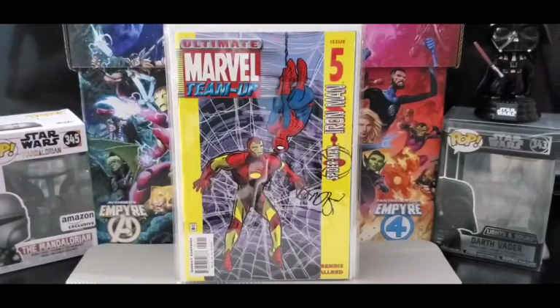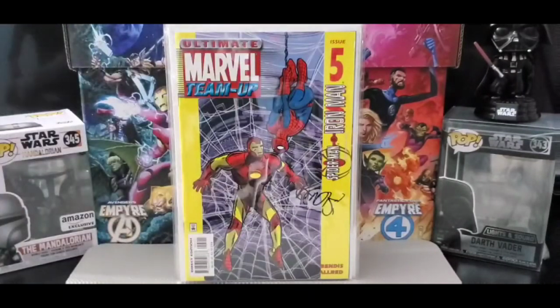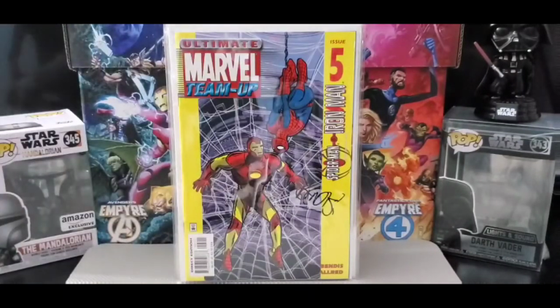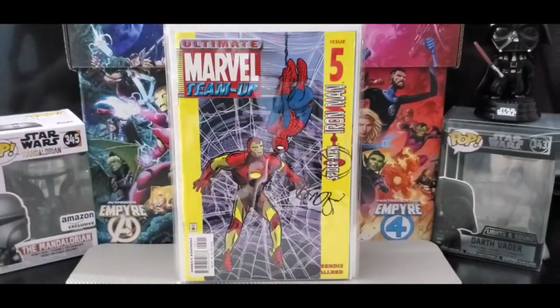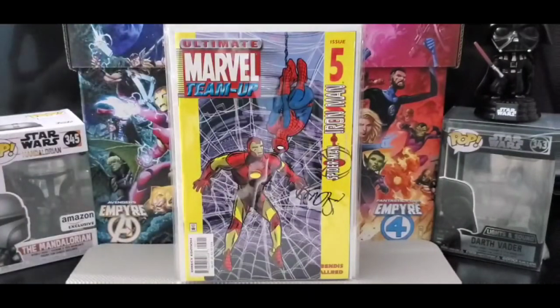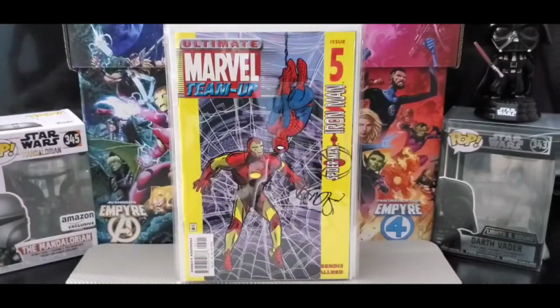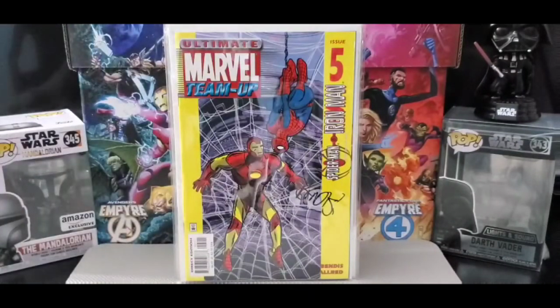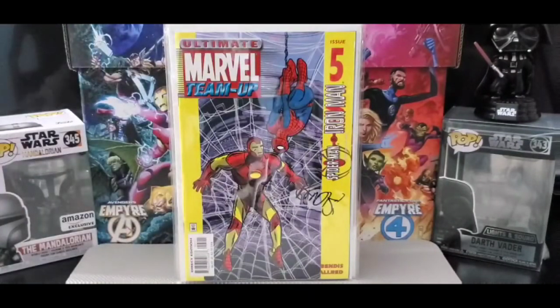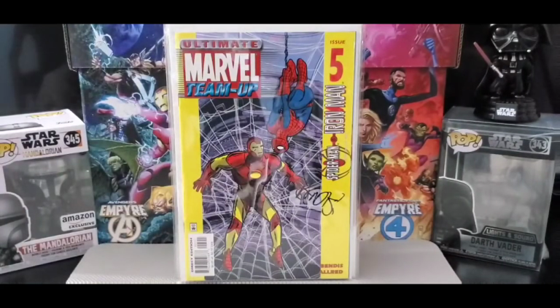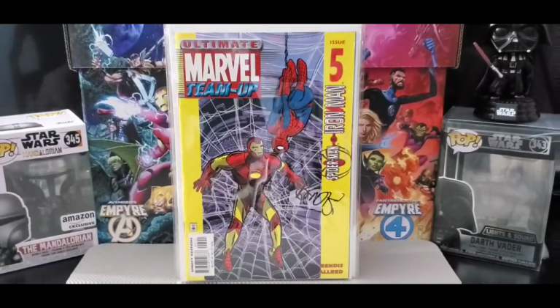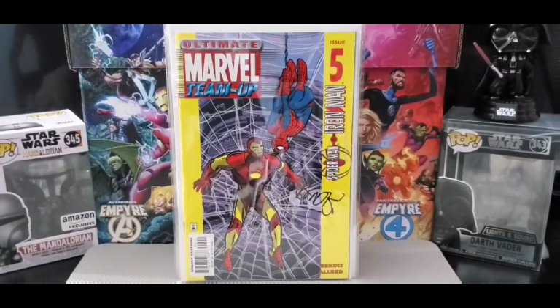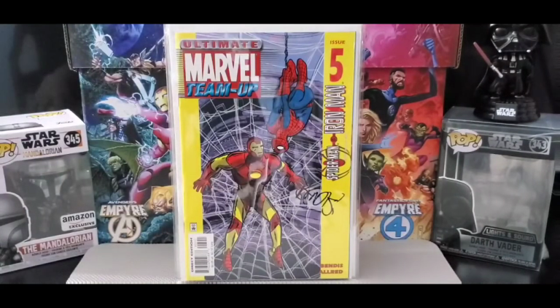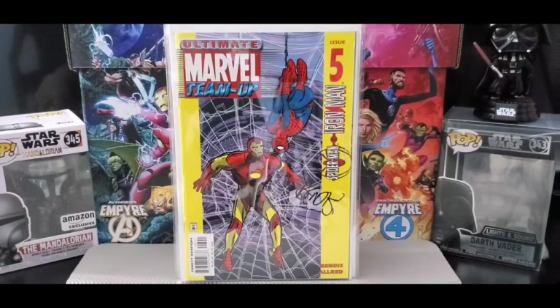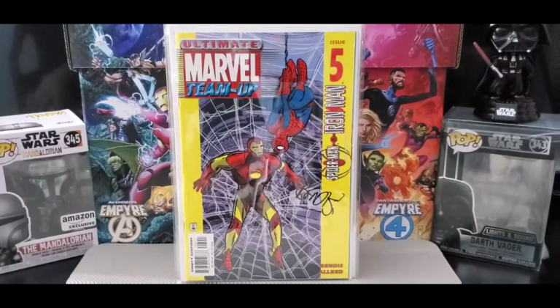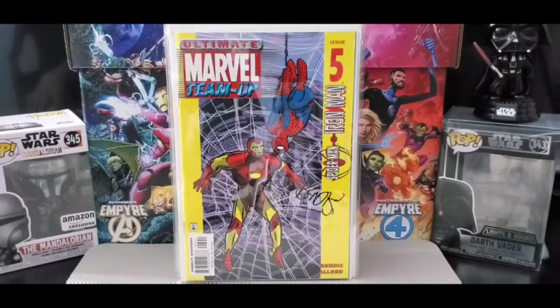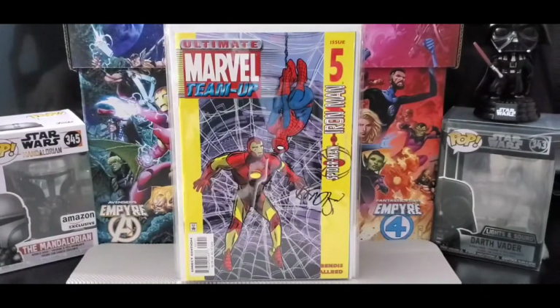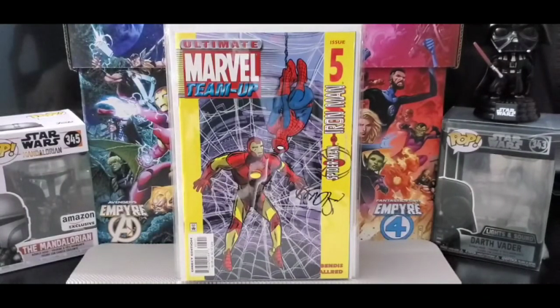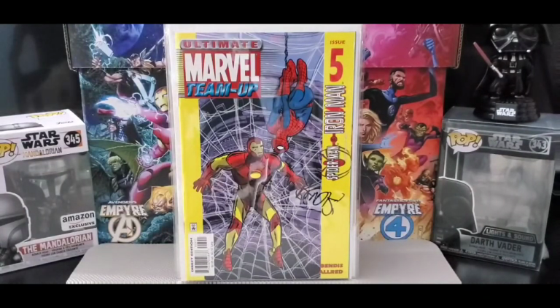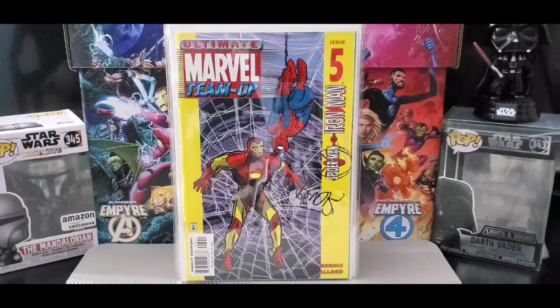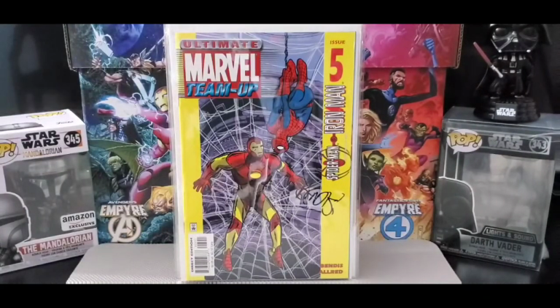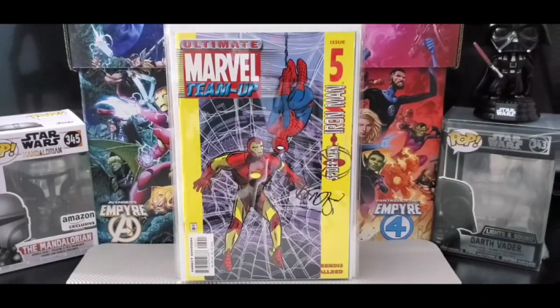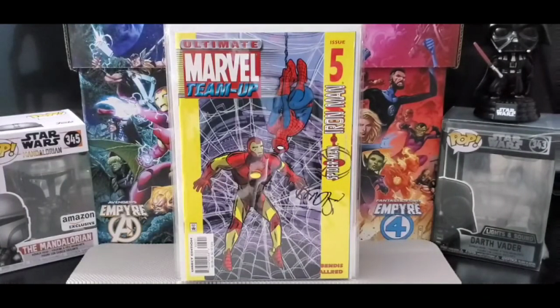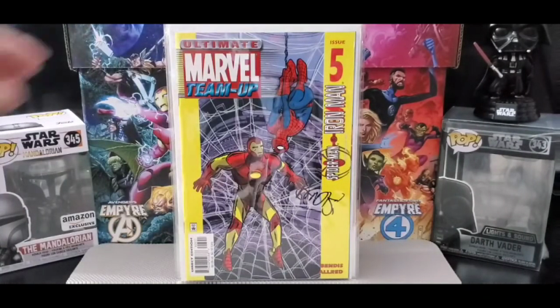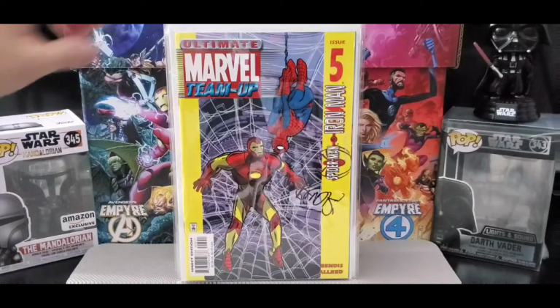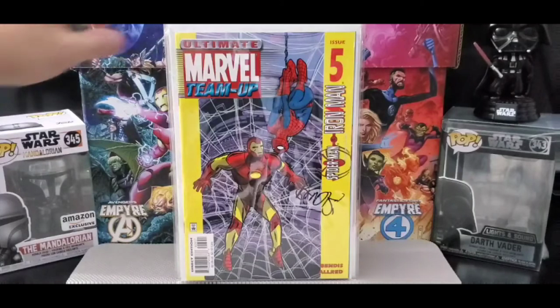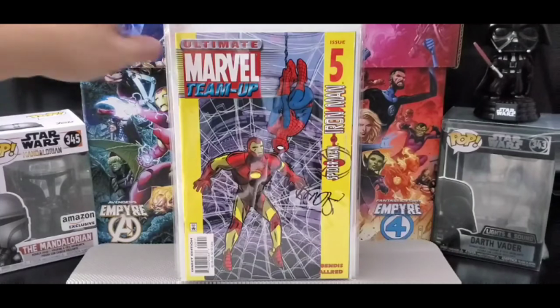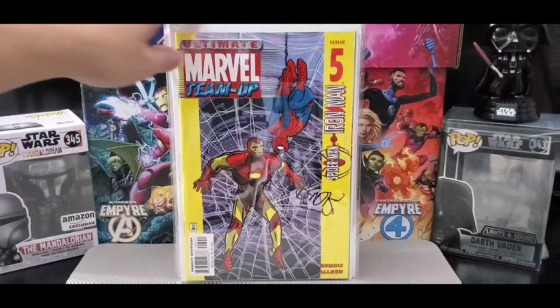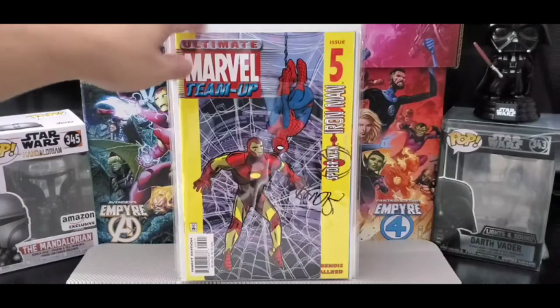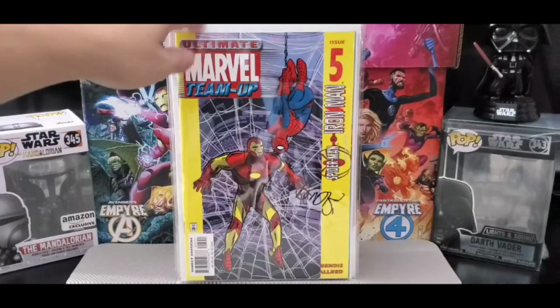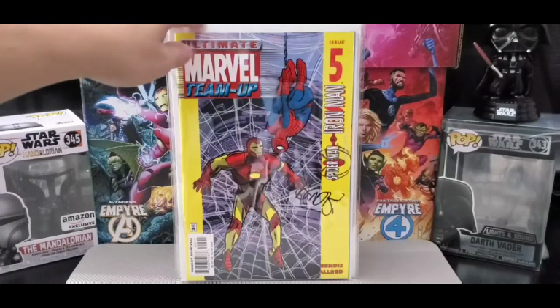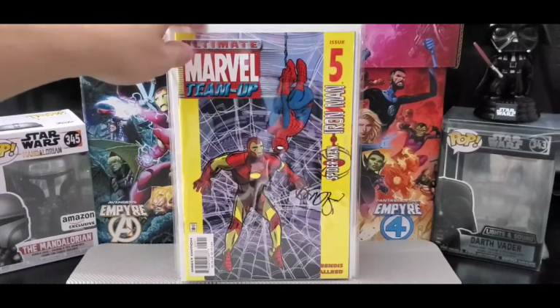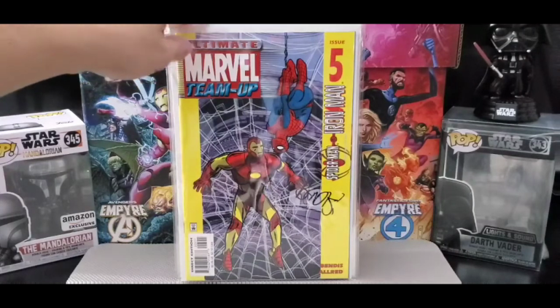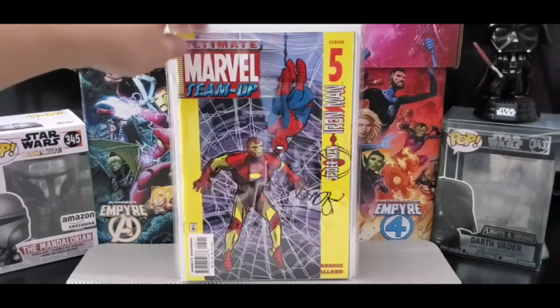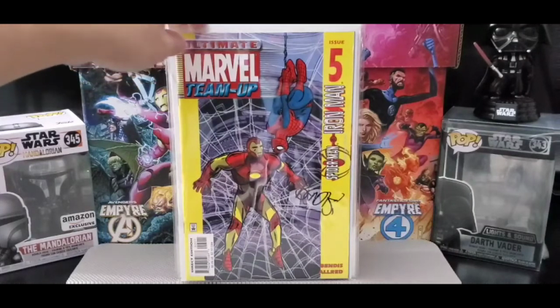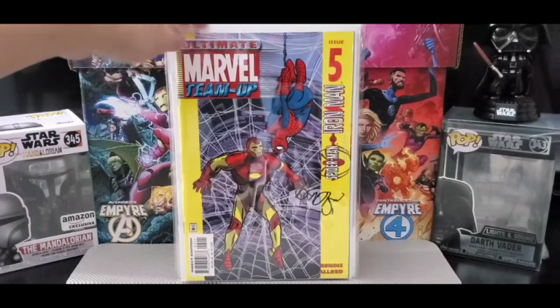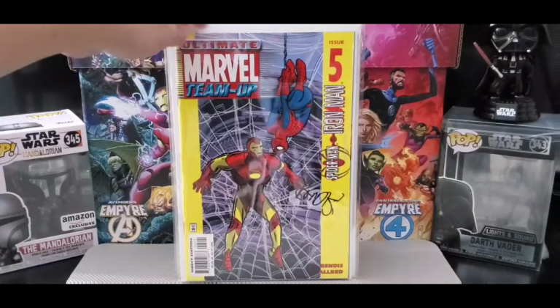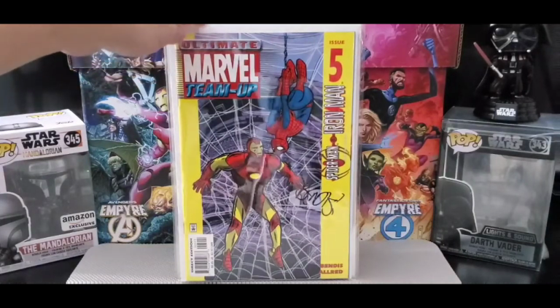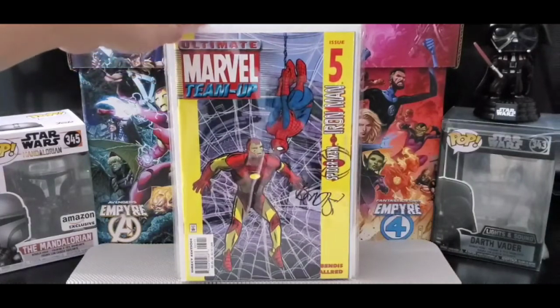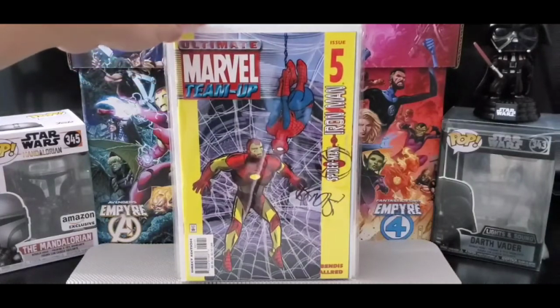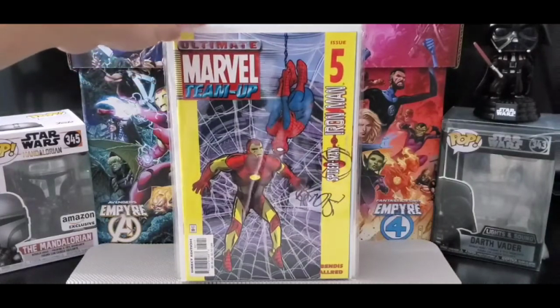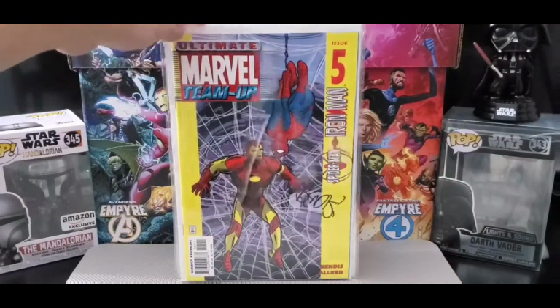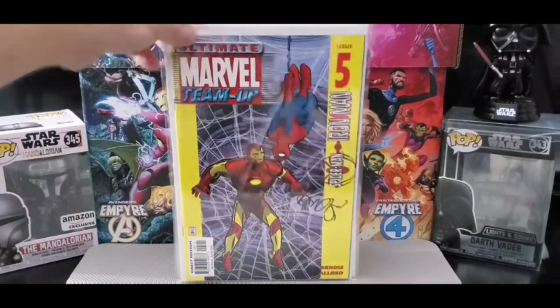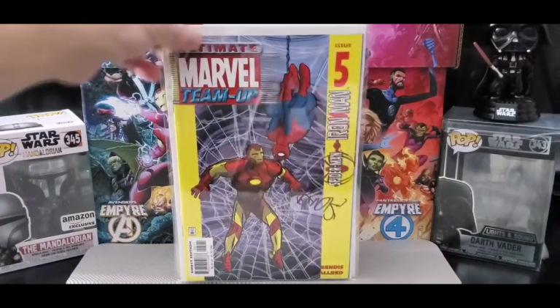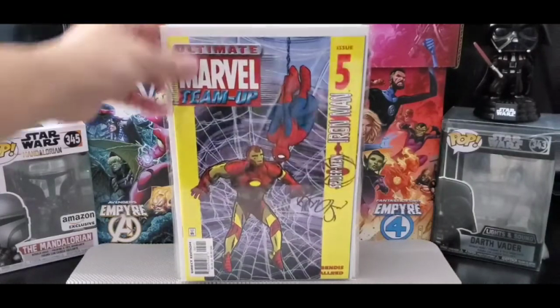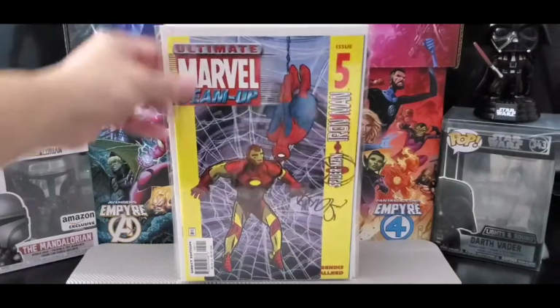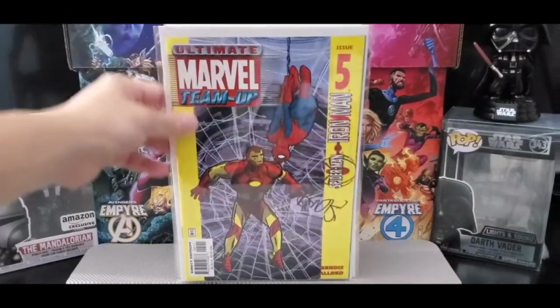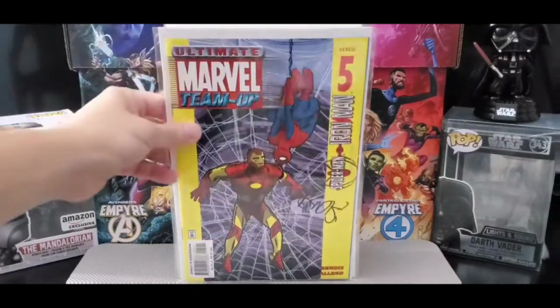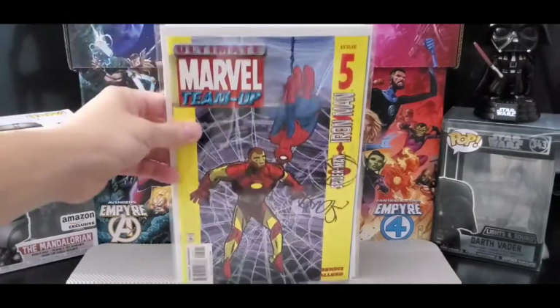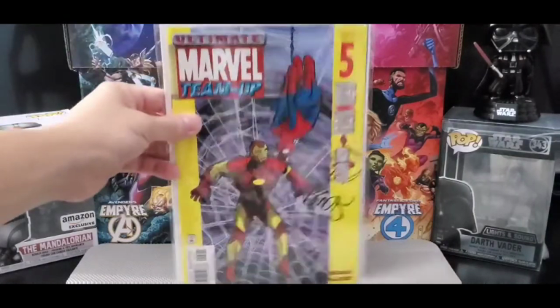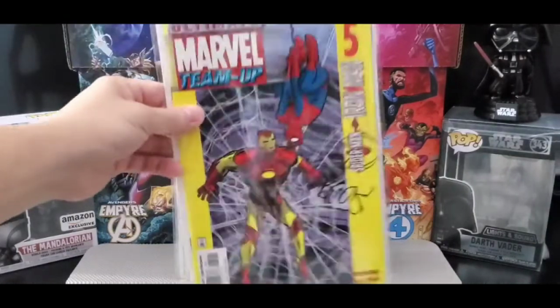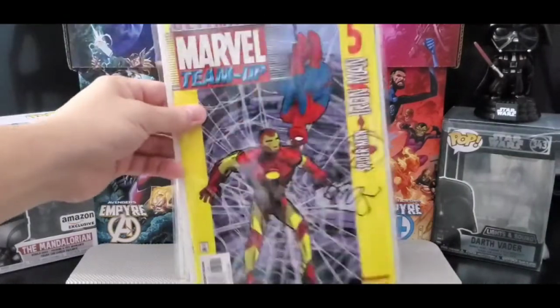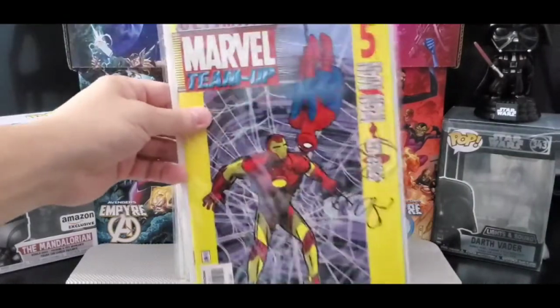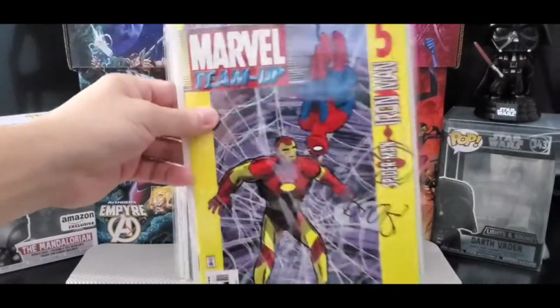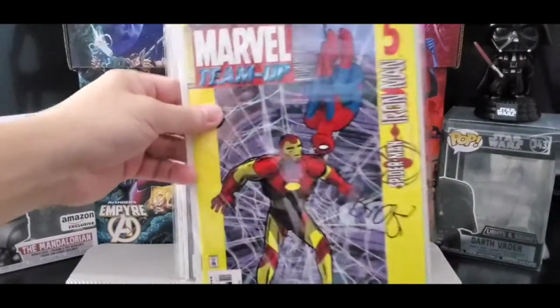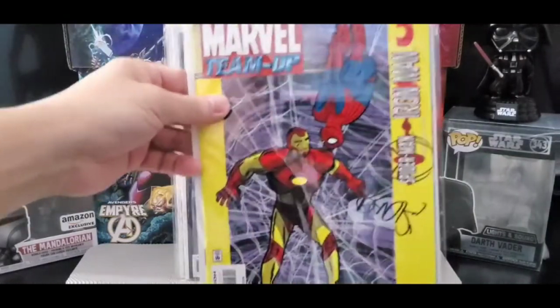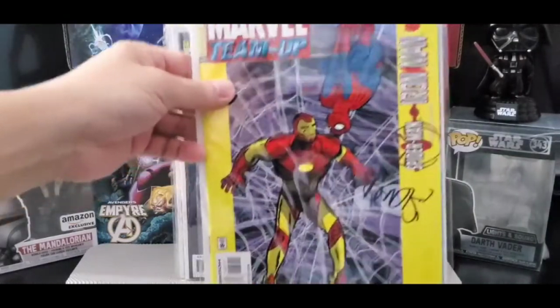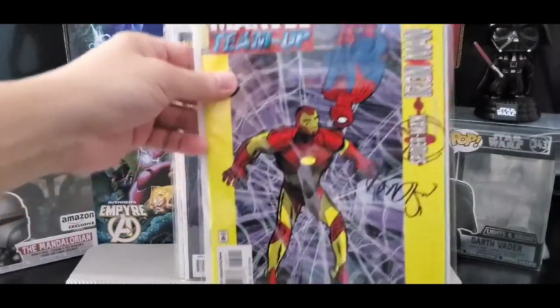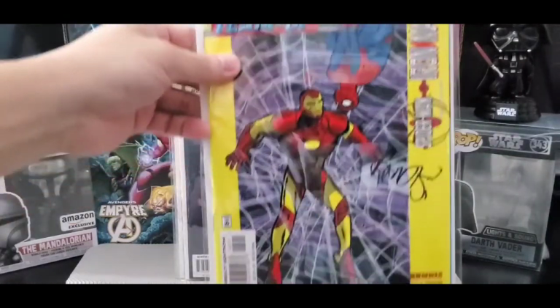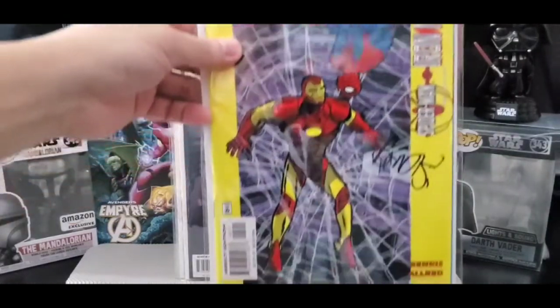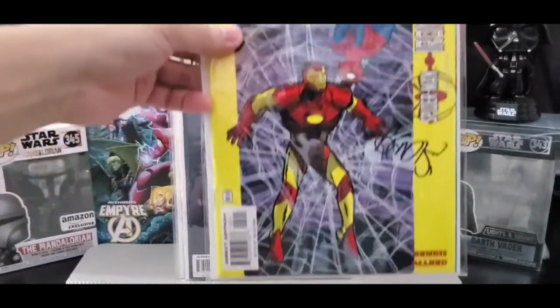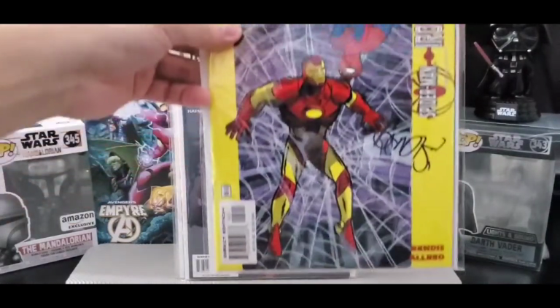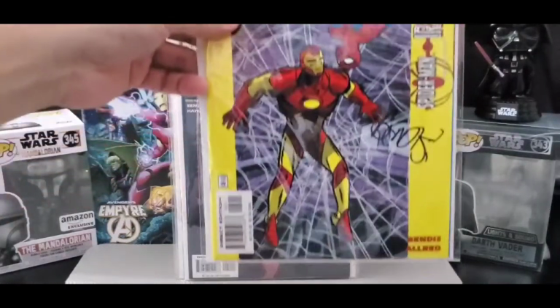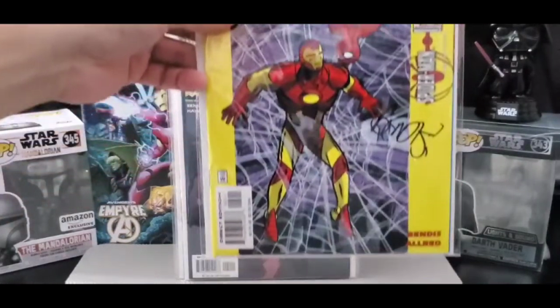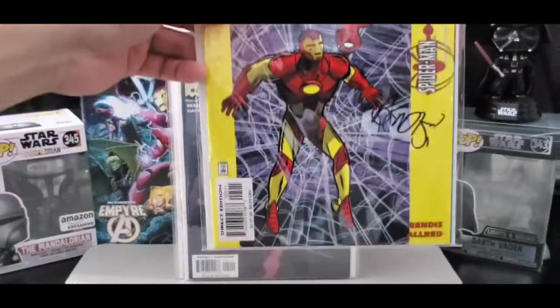And issue number five. Pretty good story, pretty good team-ups.